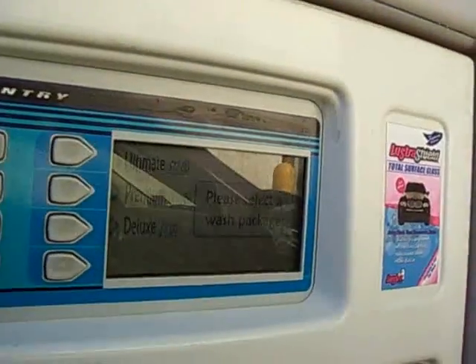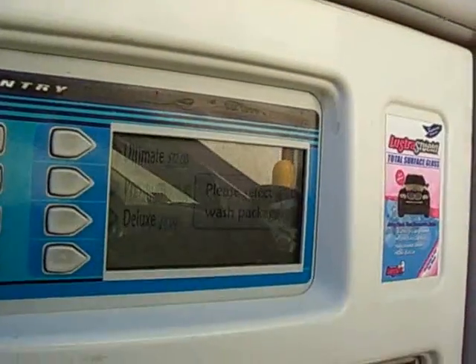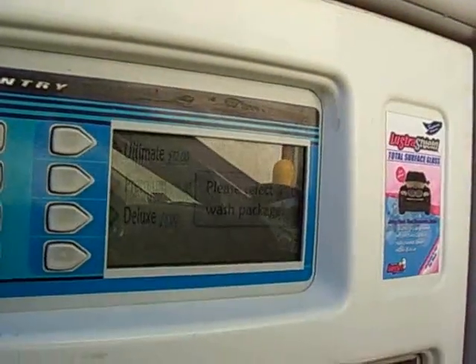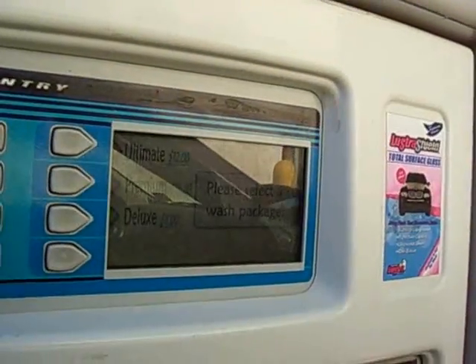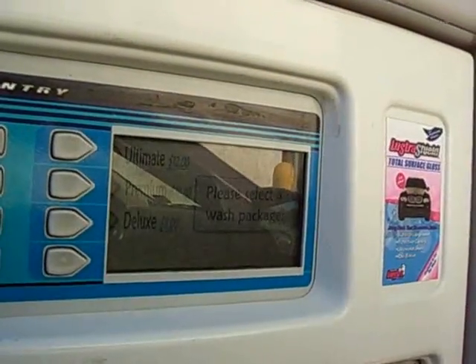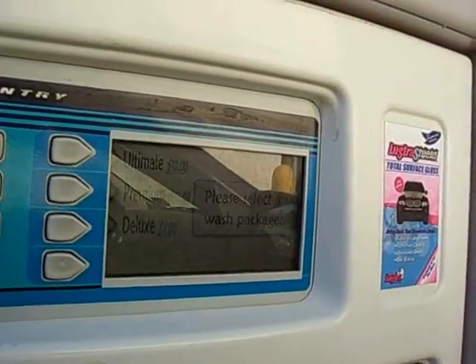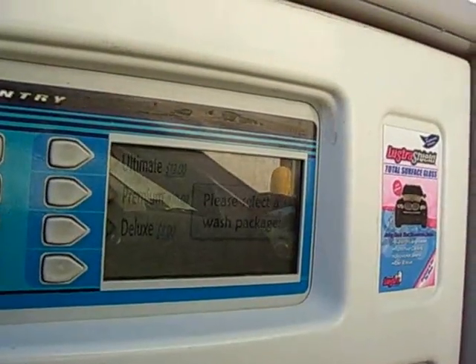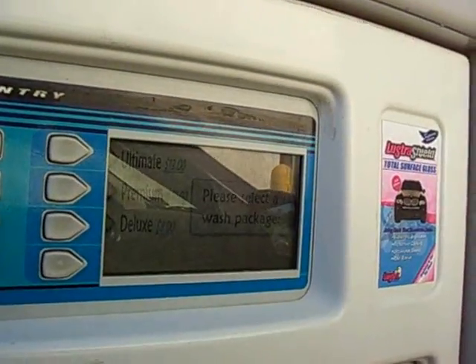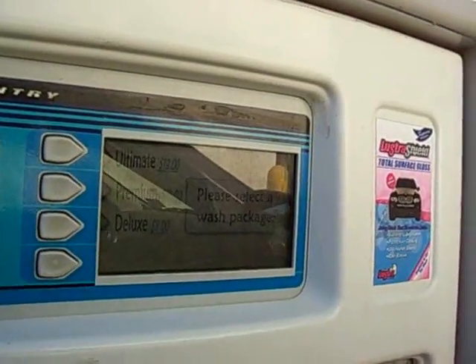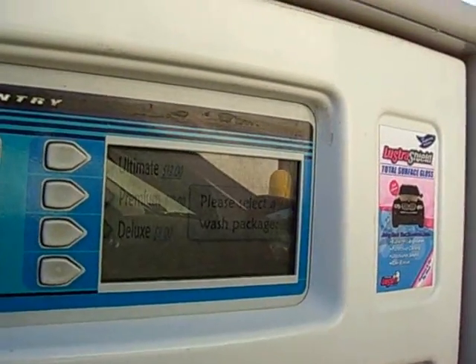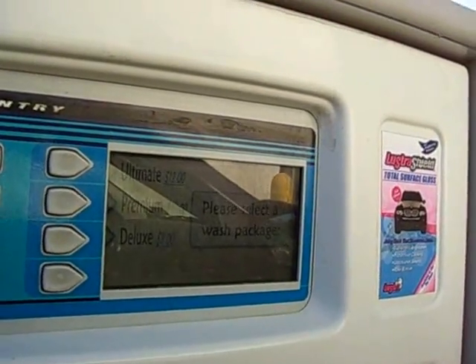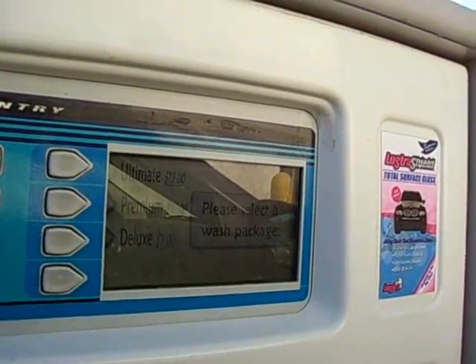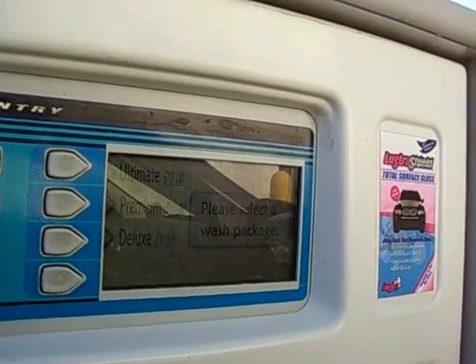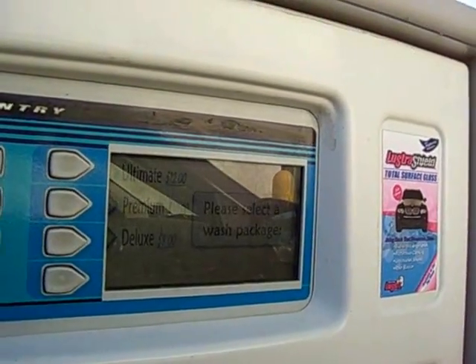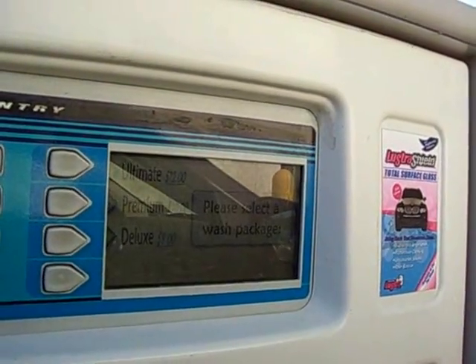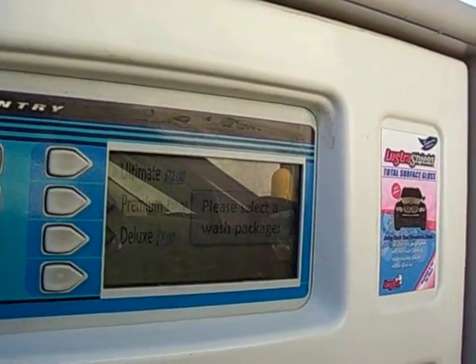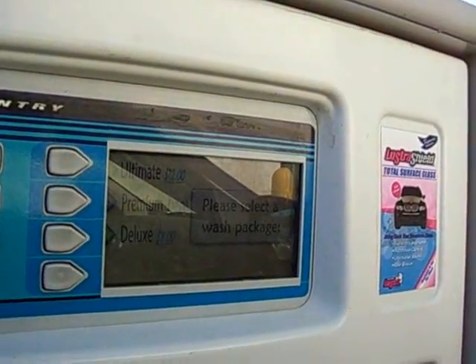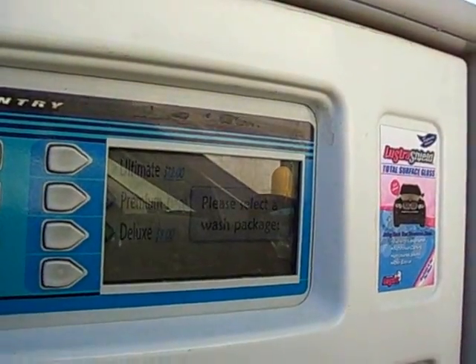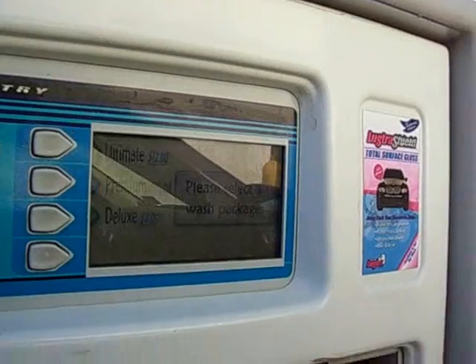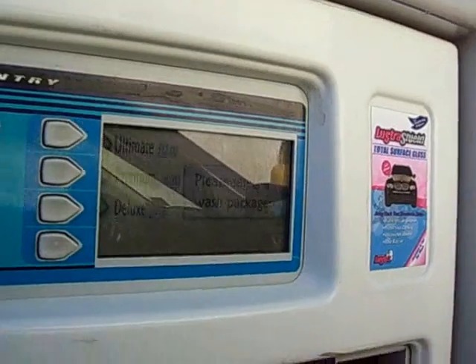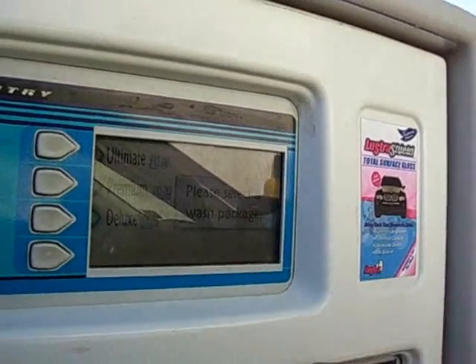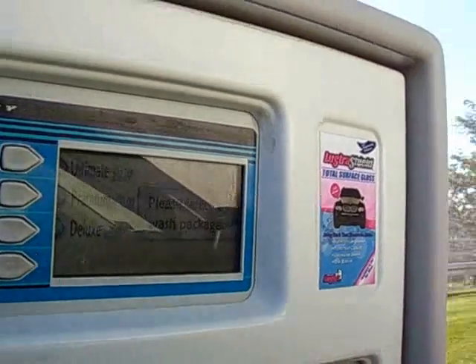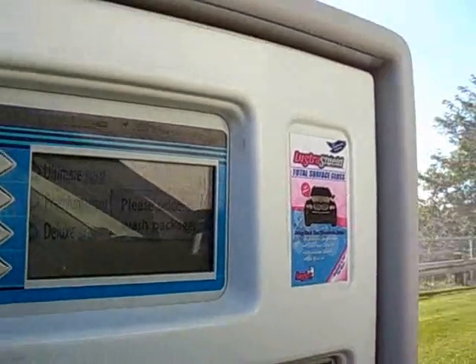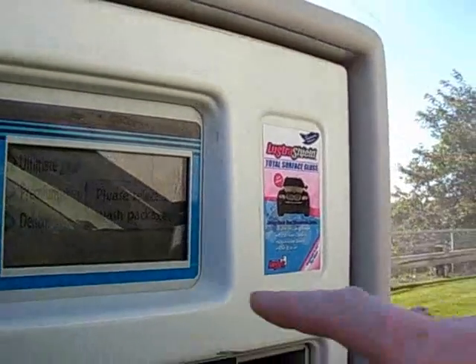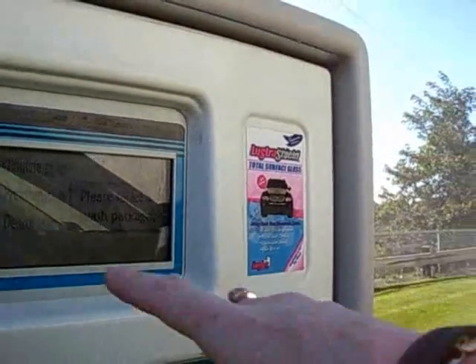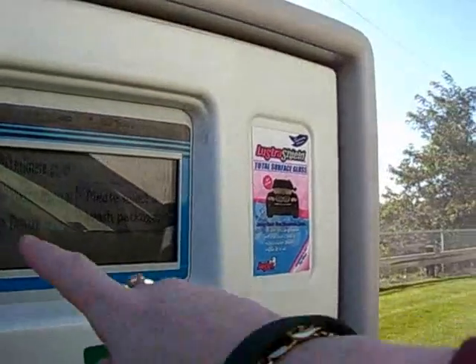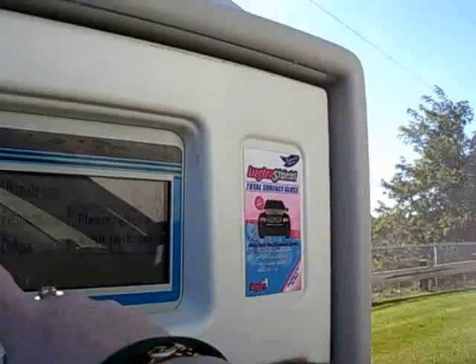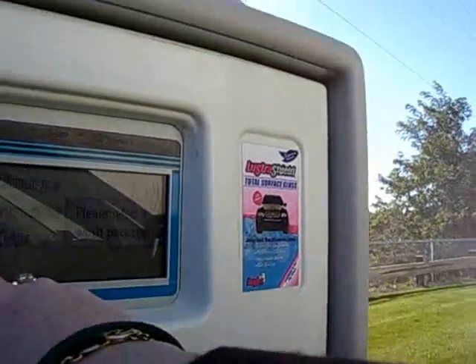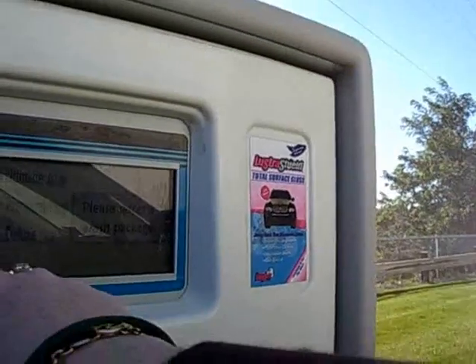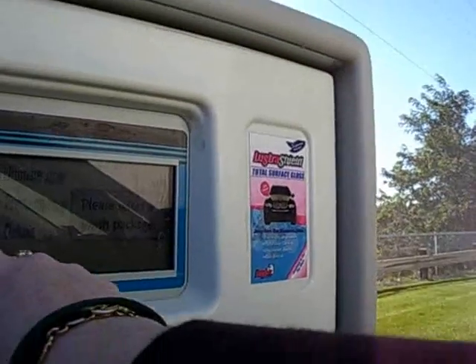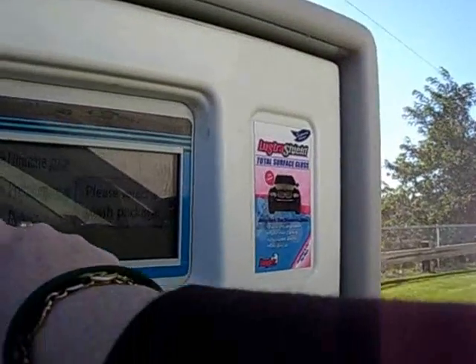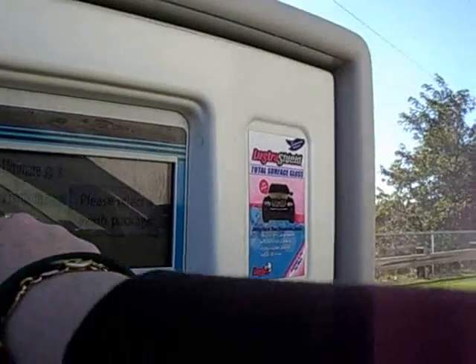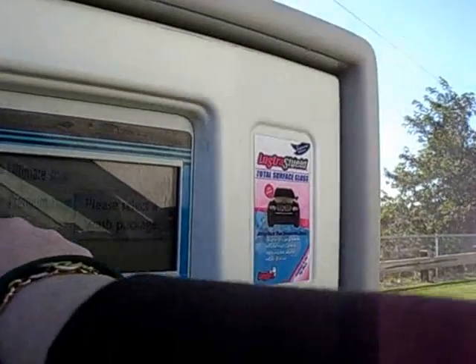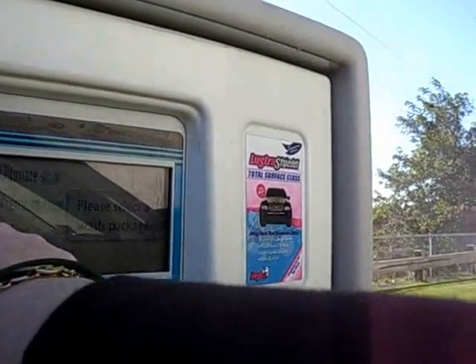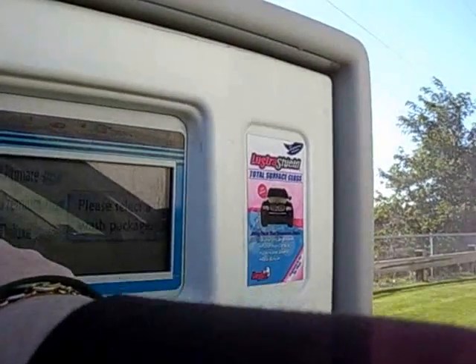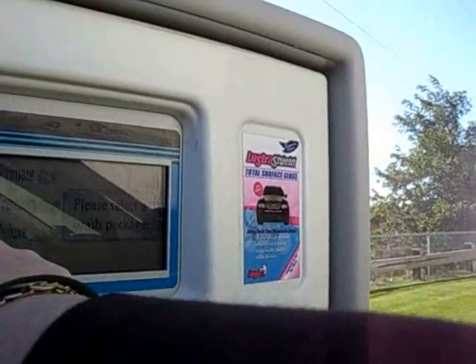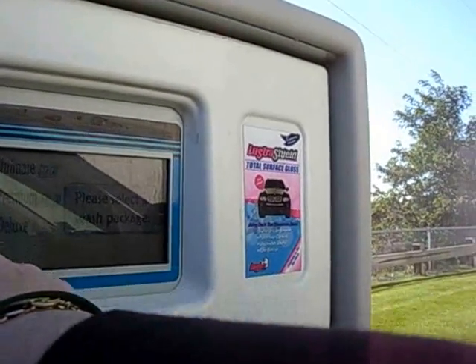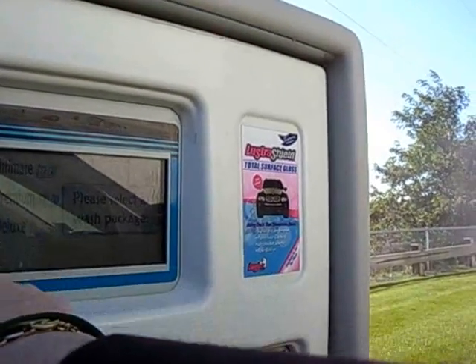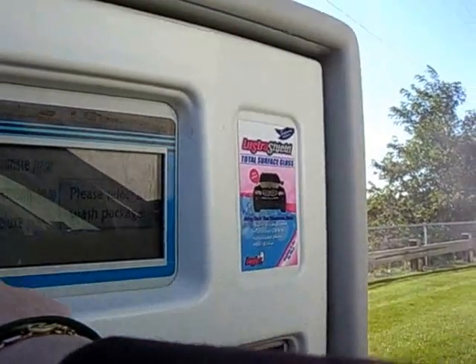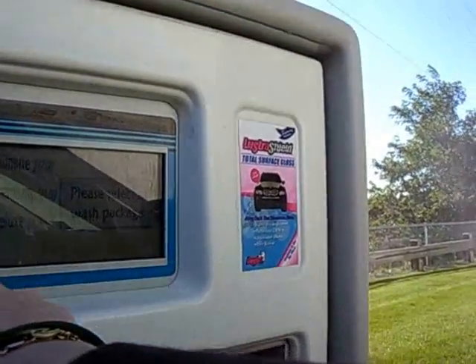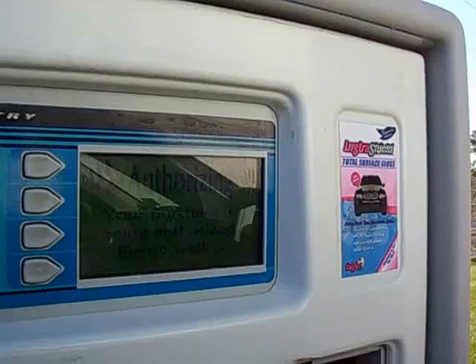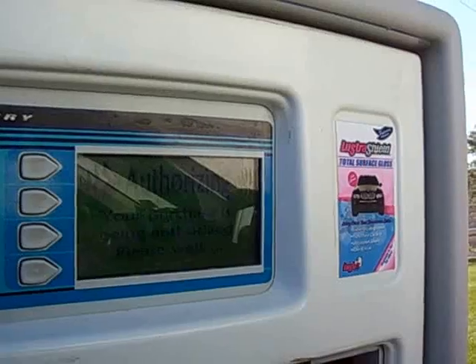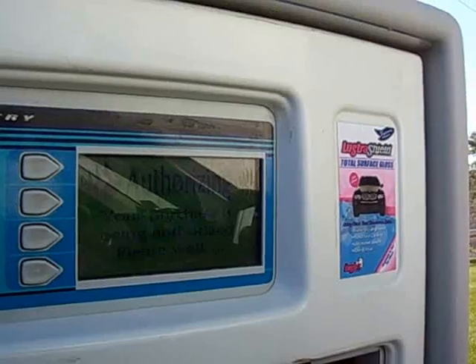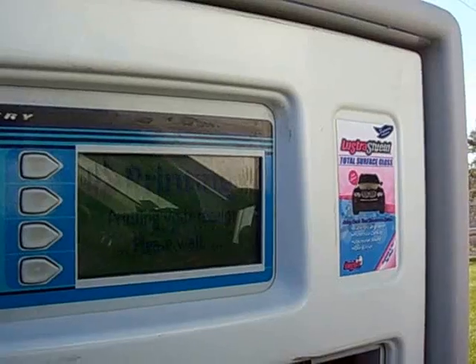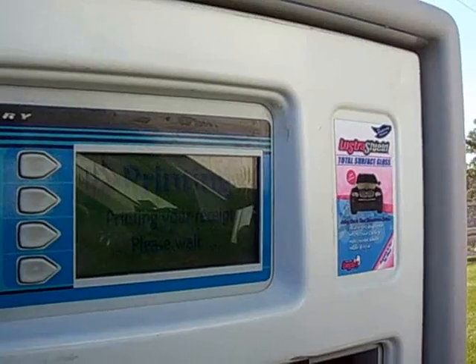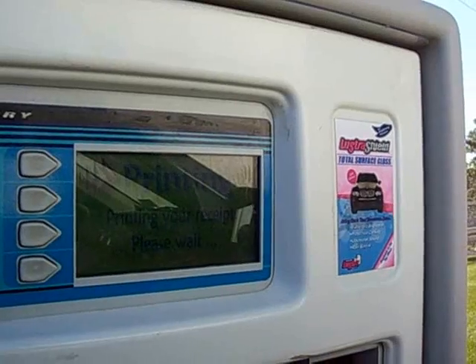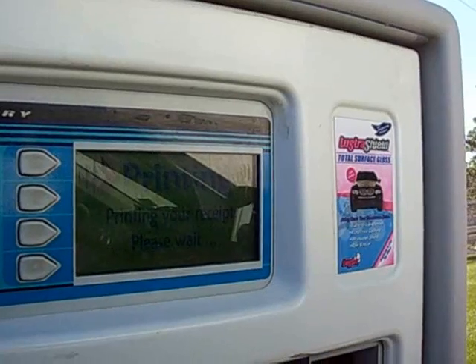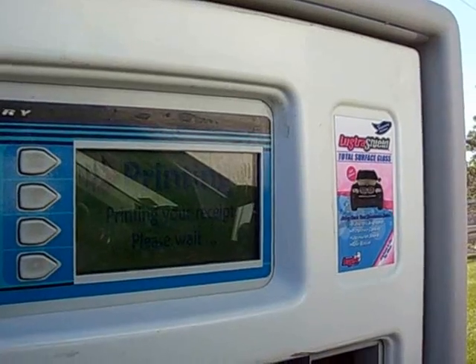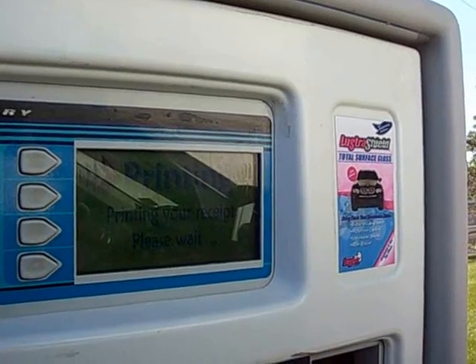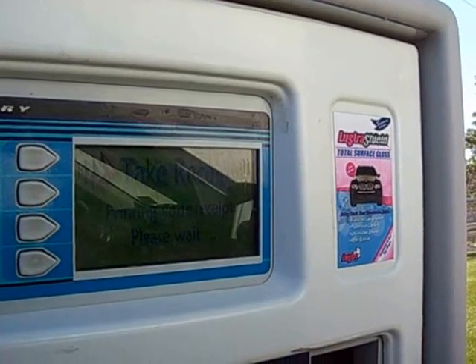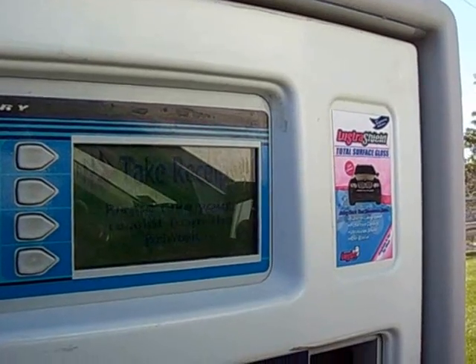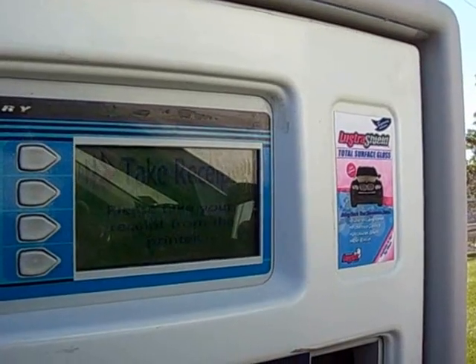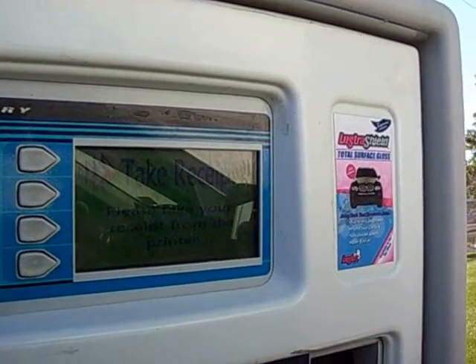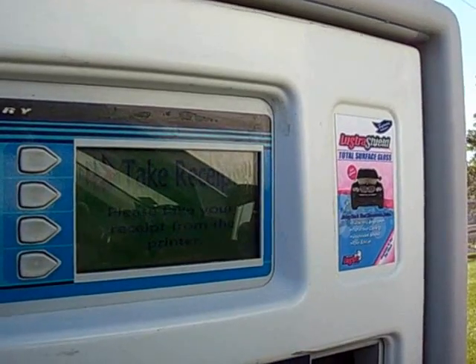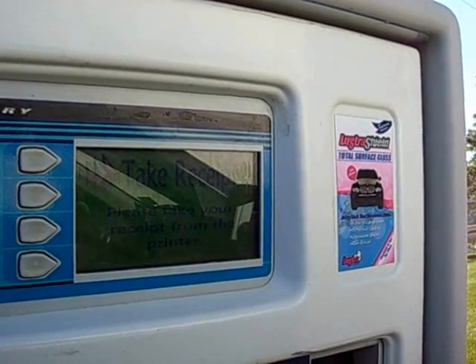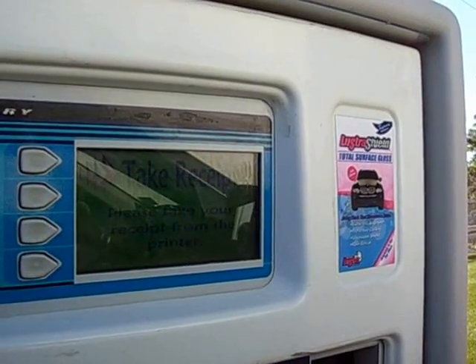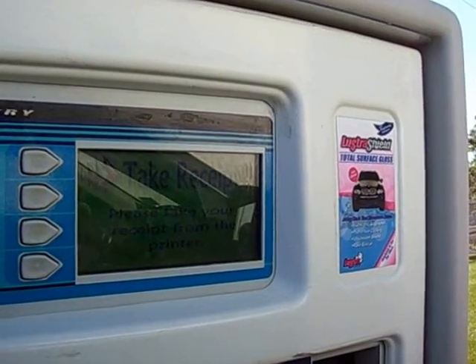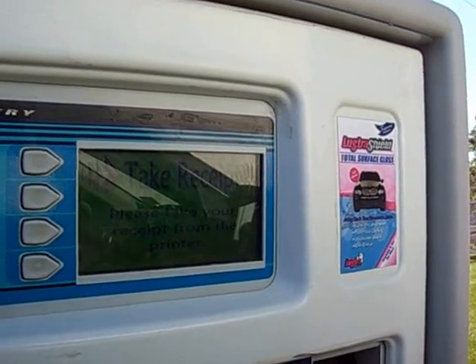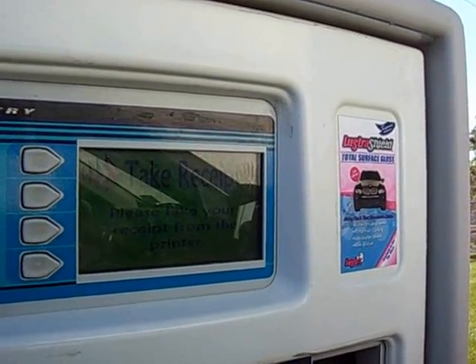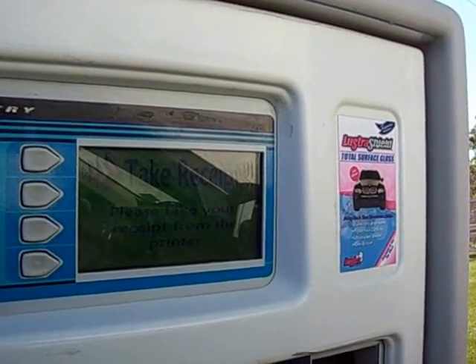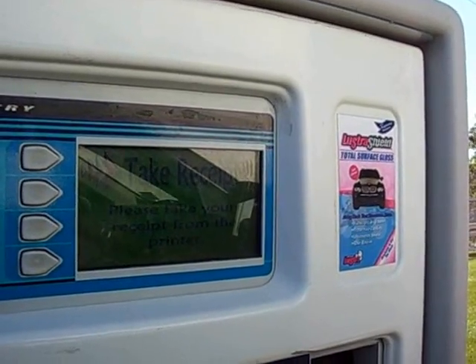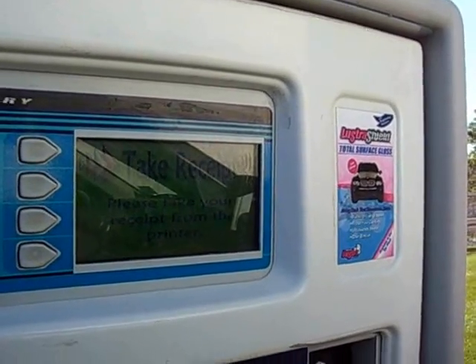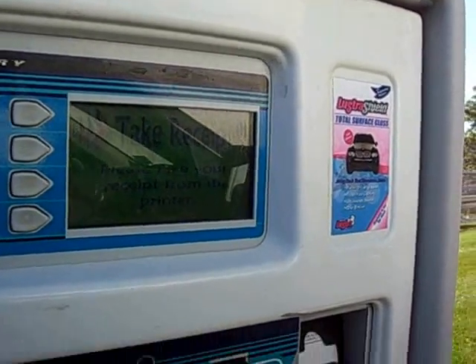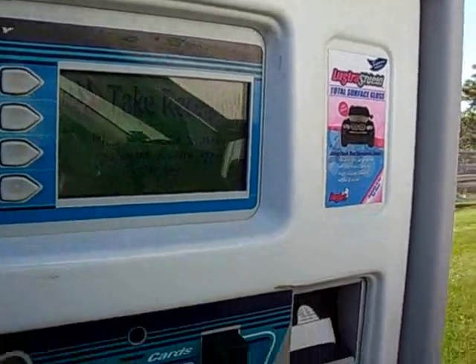Please select your watch package. Please take your receipt.